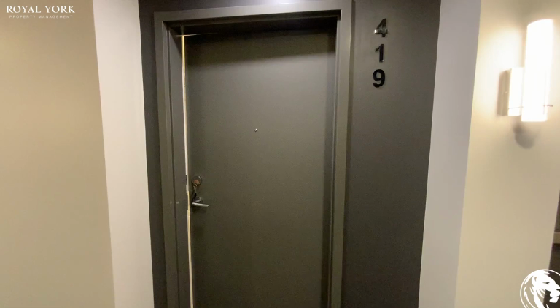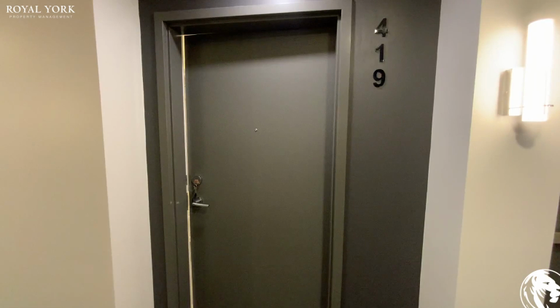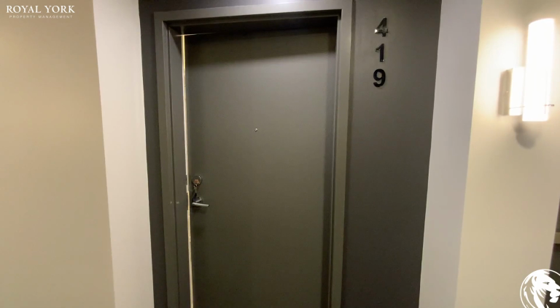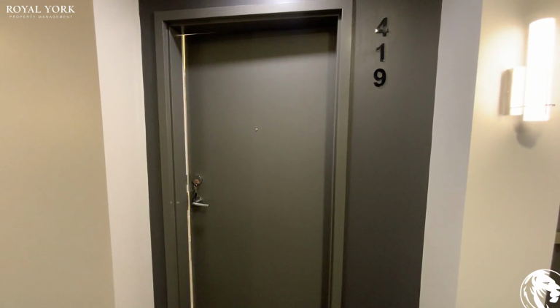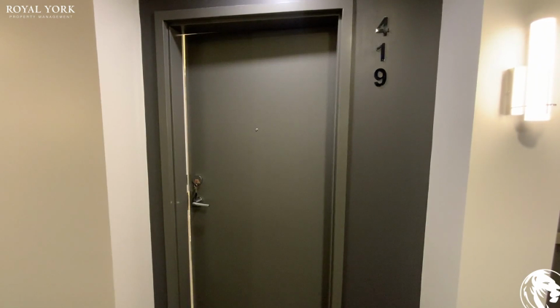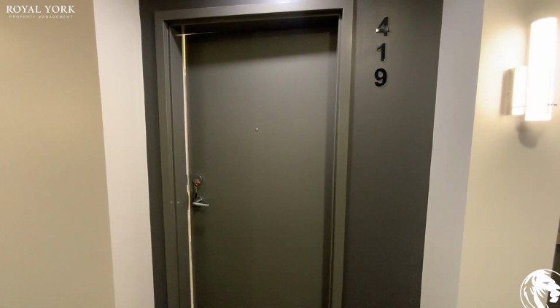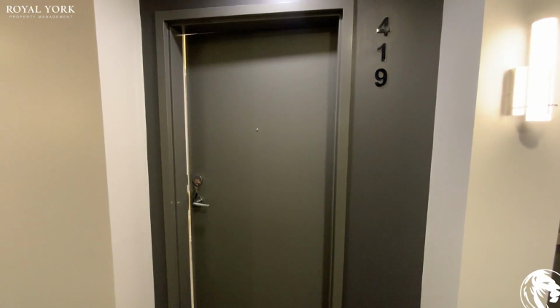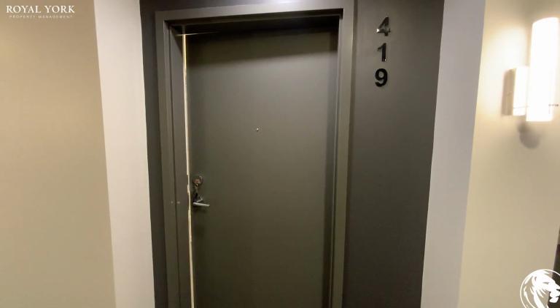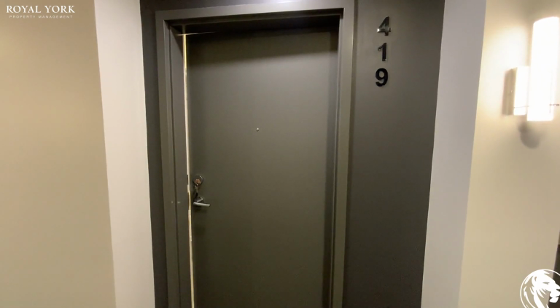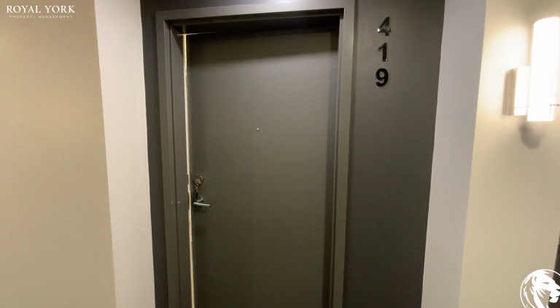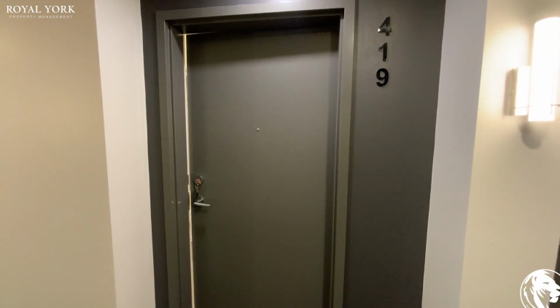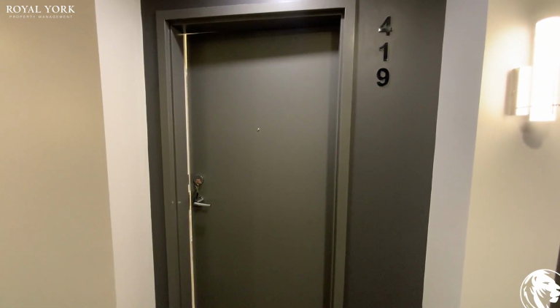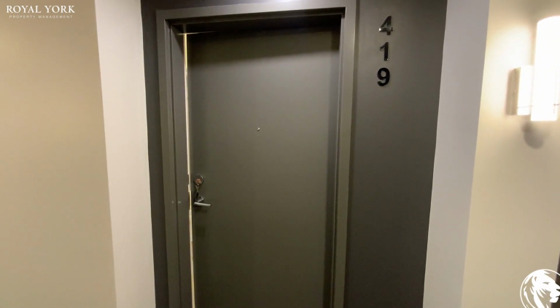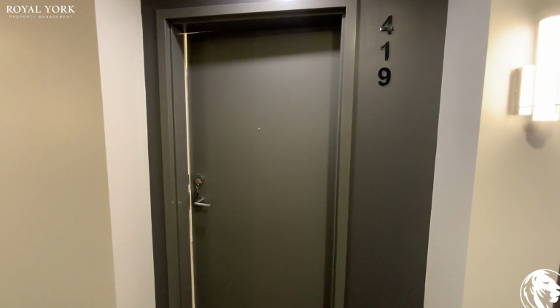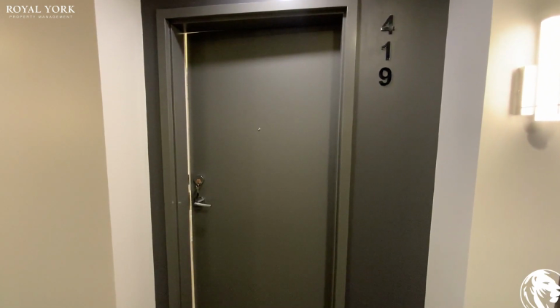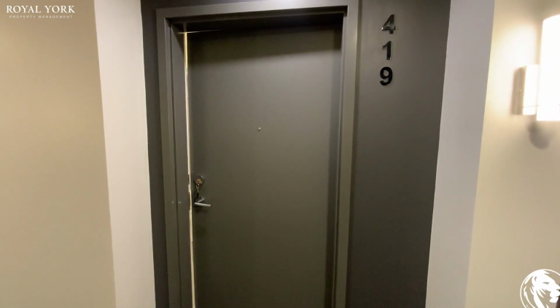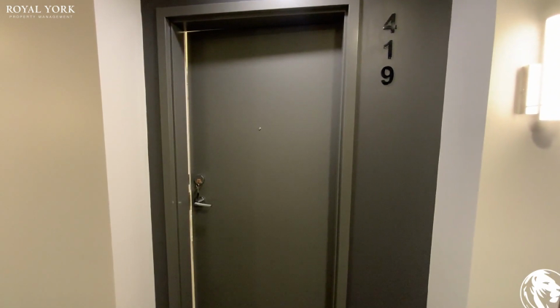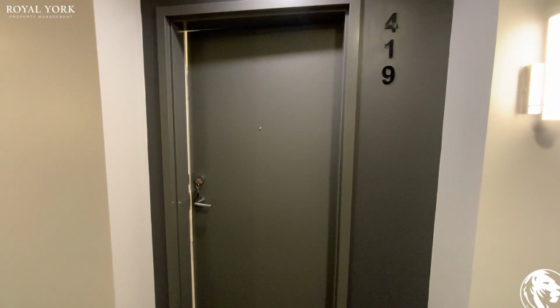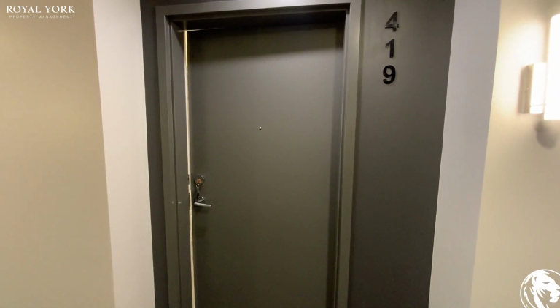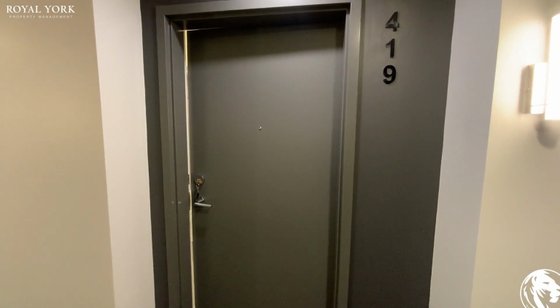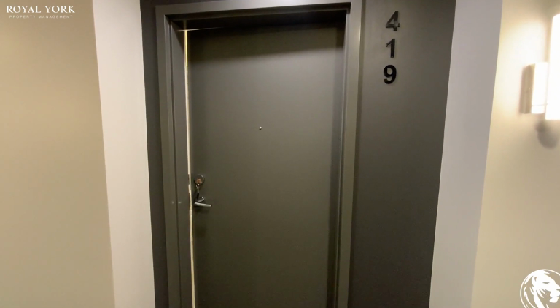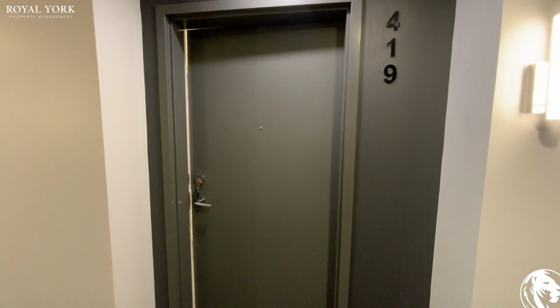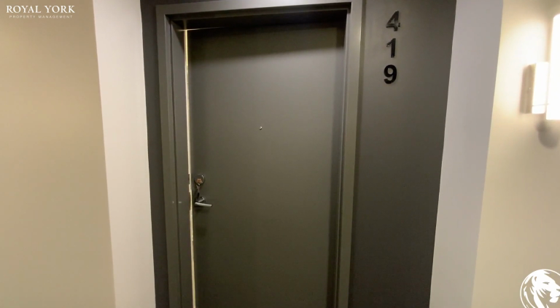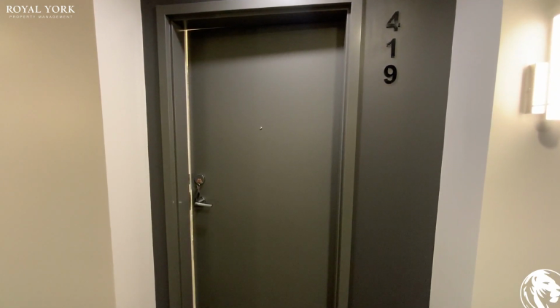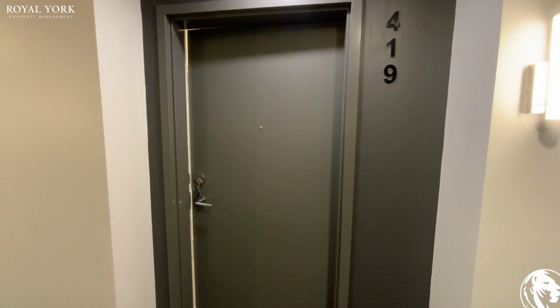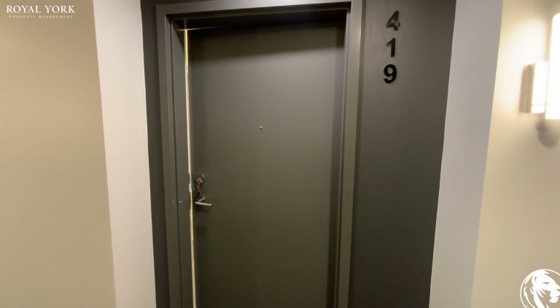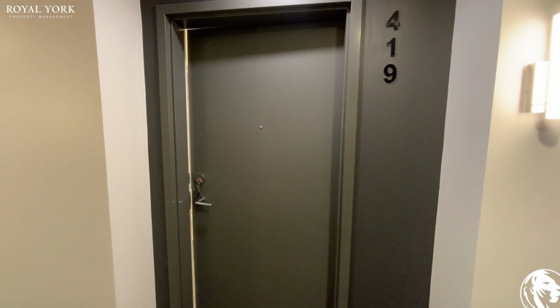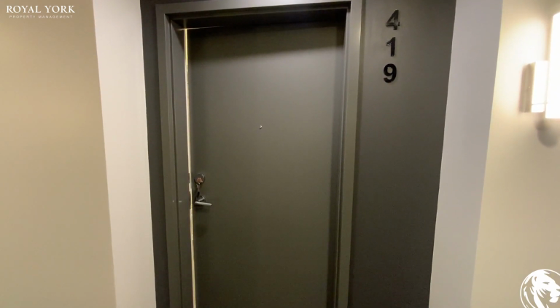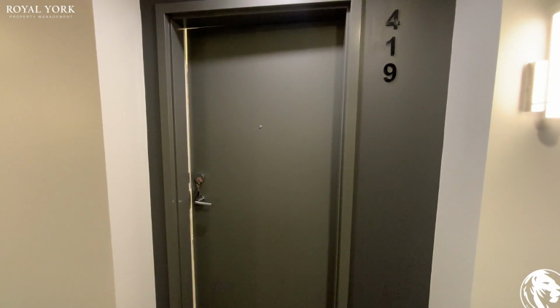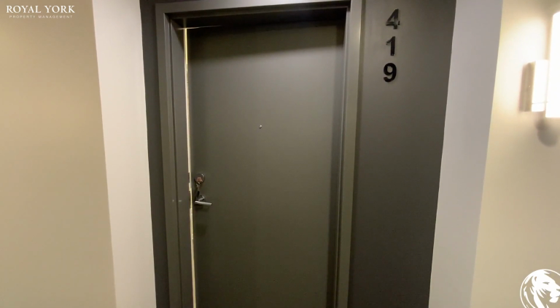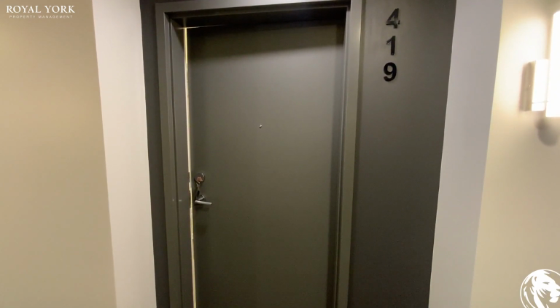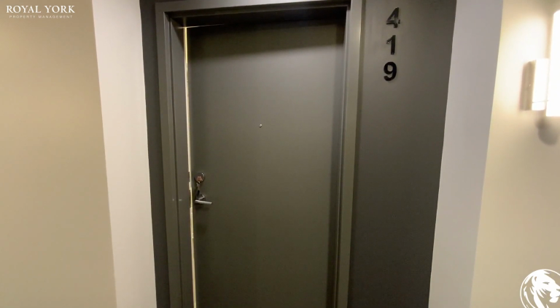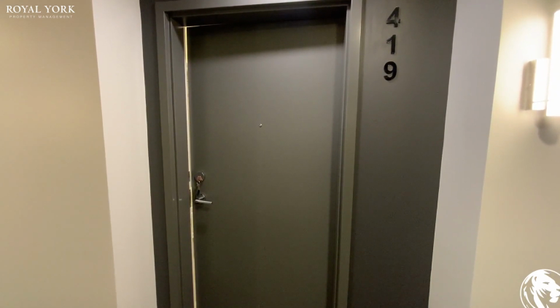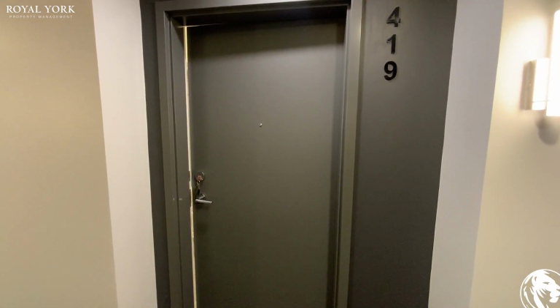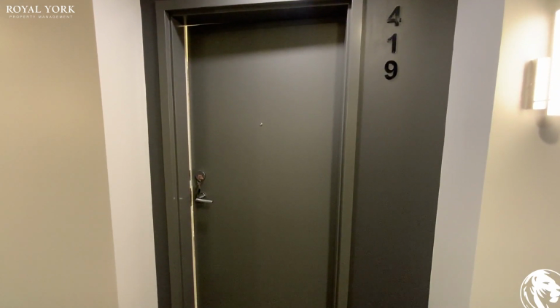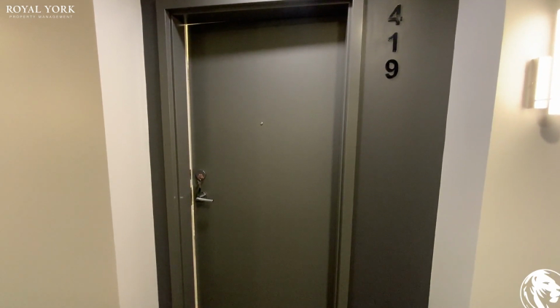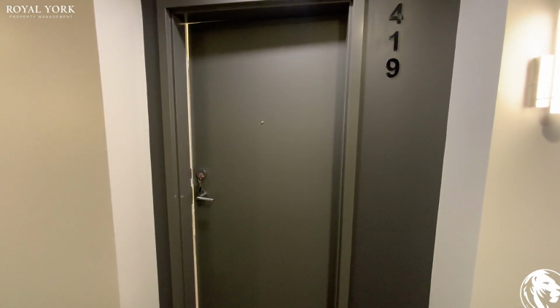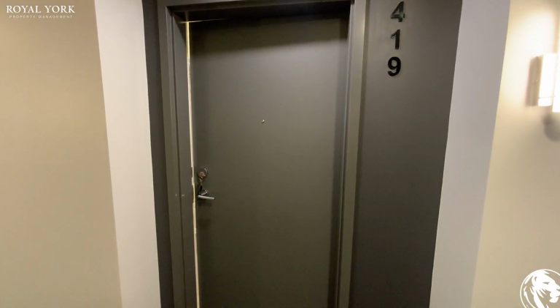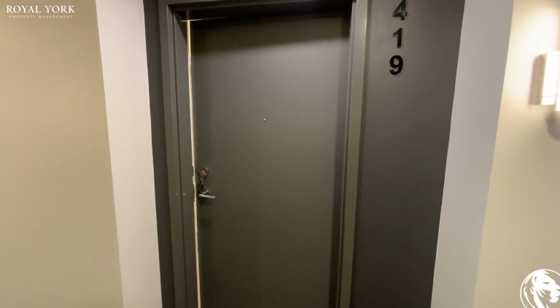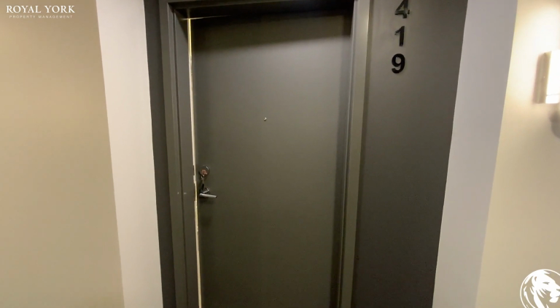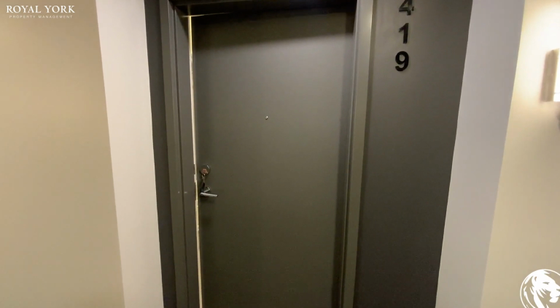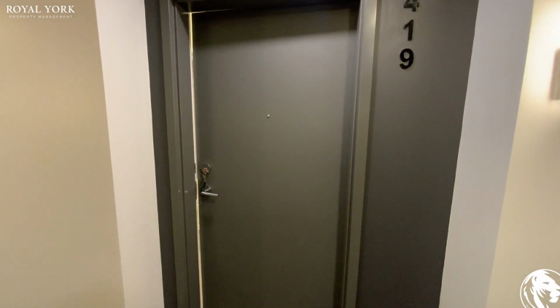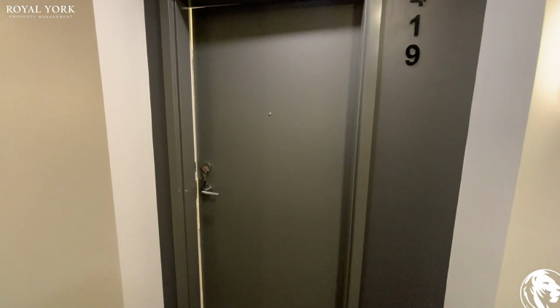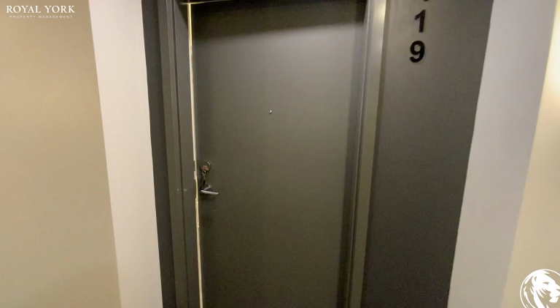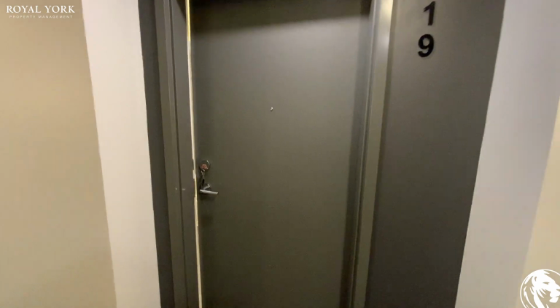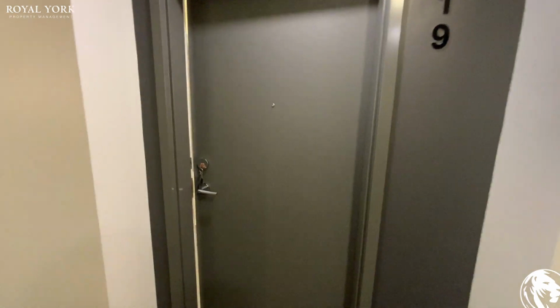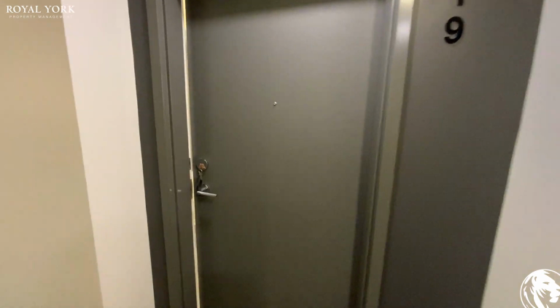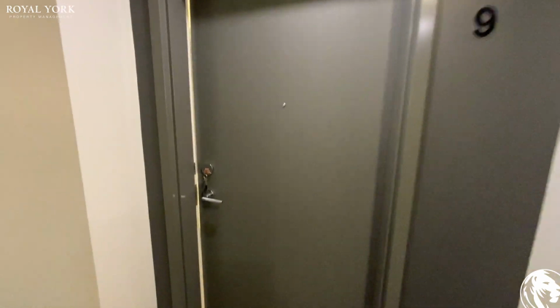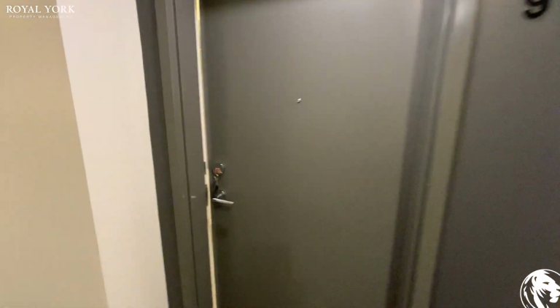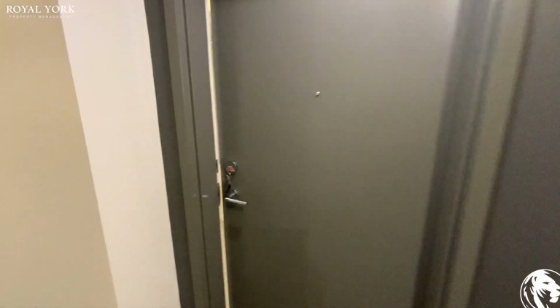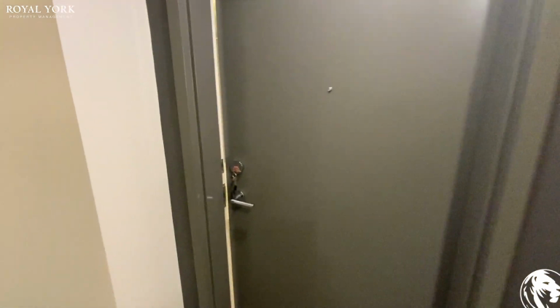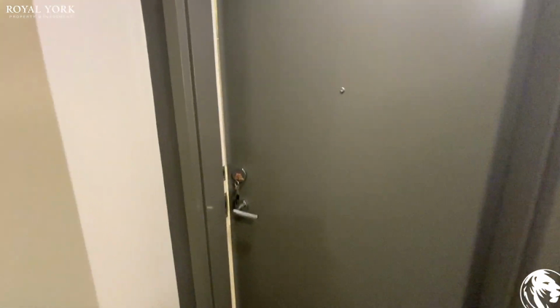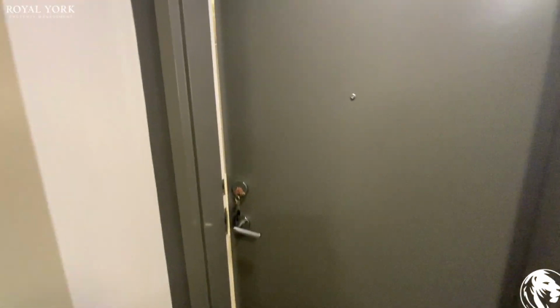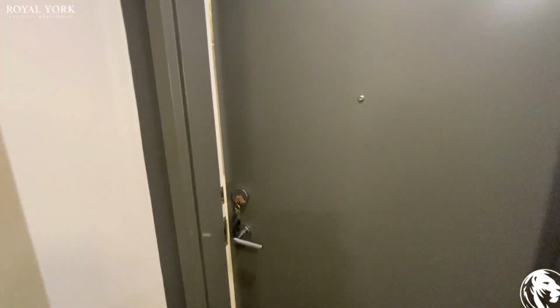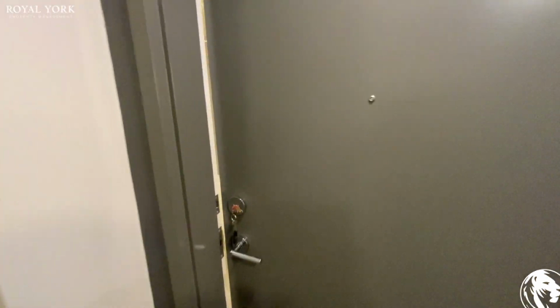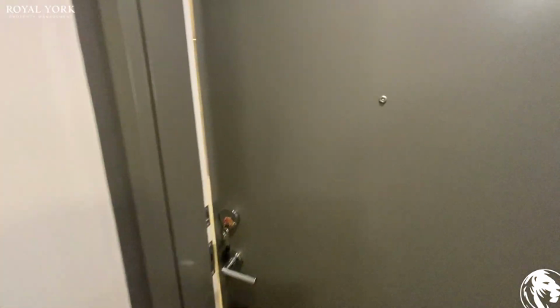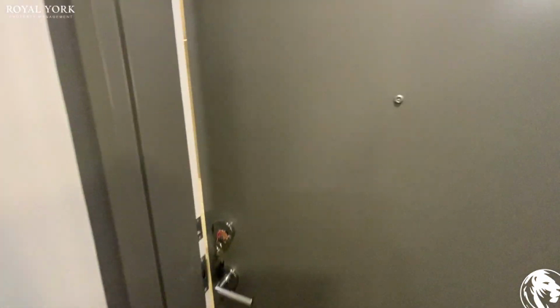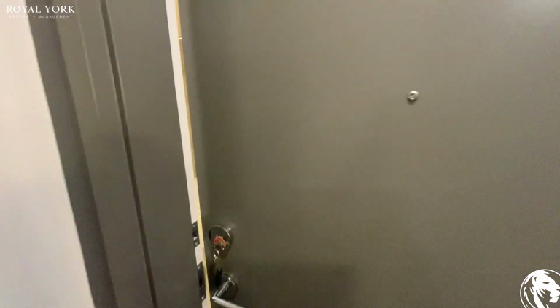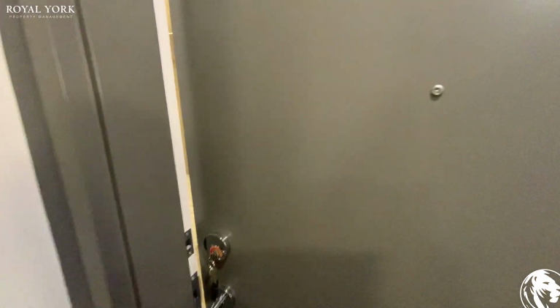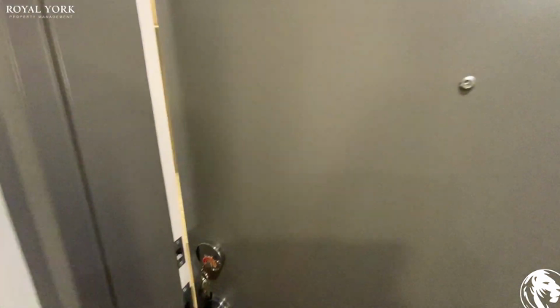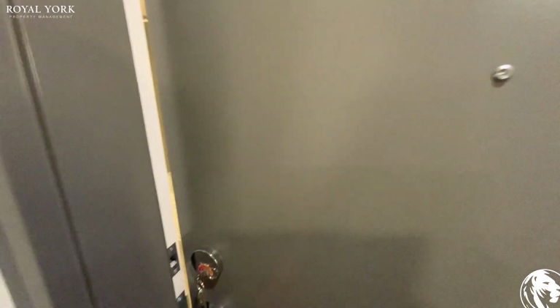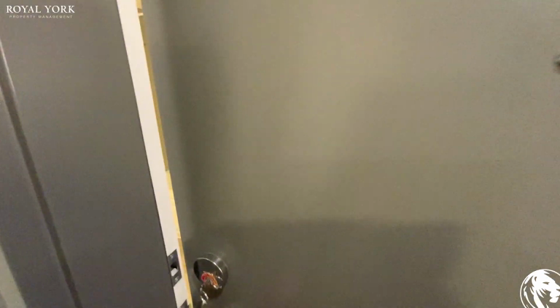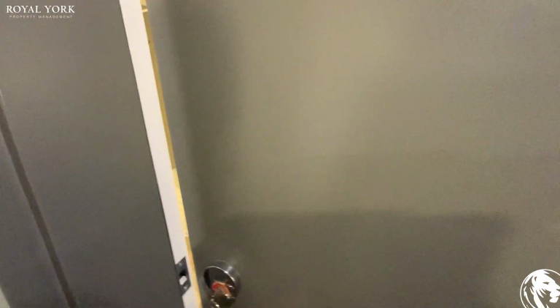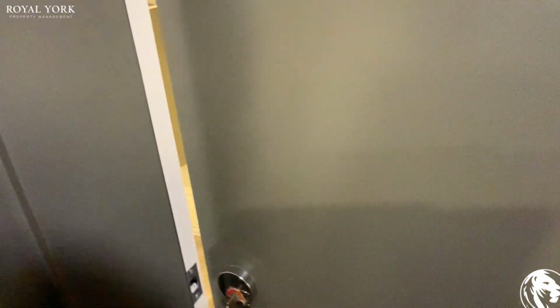Good afternoon and welcome to unit 419 here at 110 Fergus Avenue. Let's take a look inside this brand new unit.